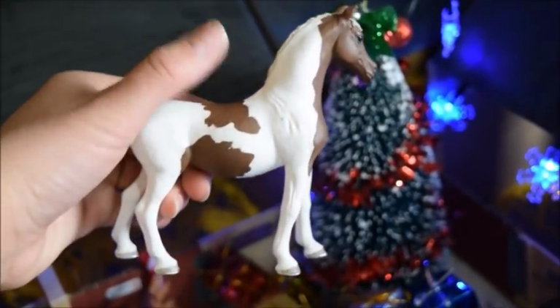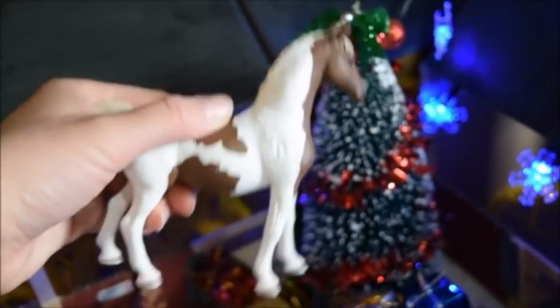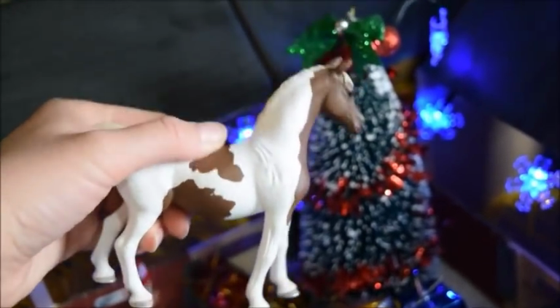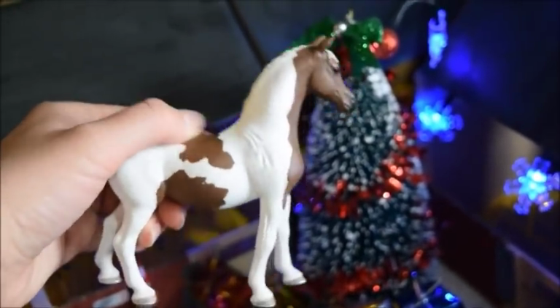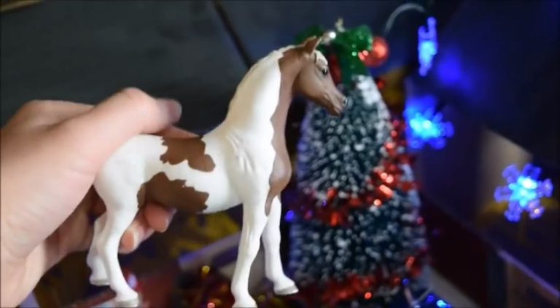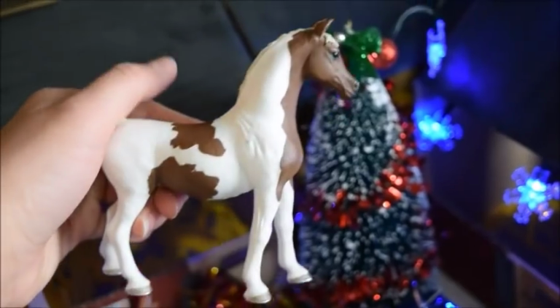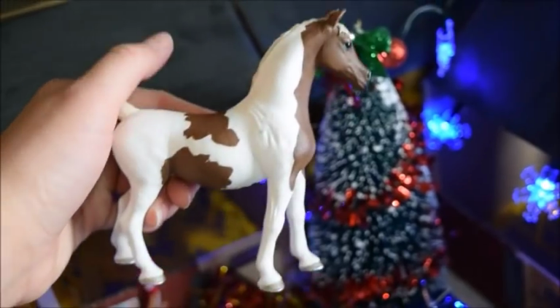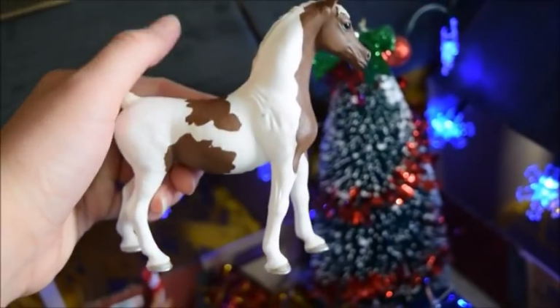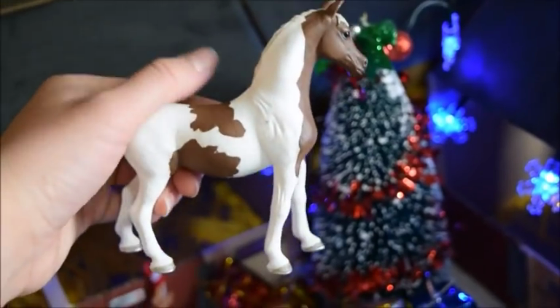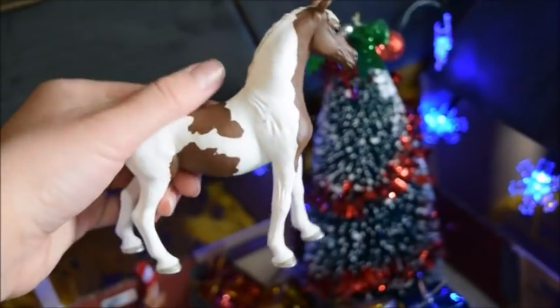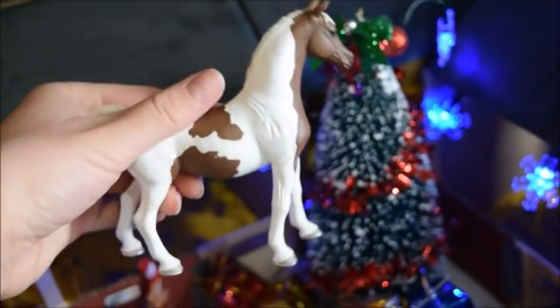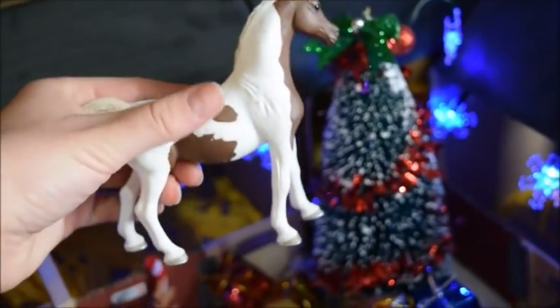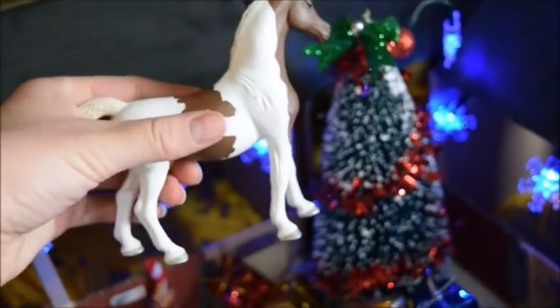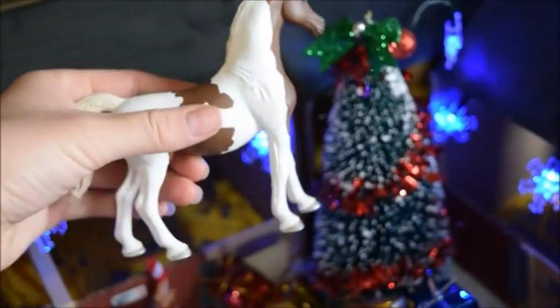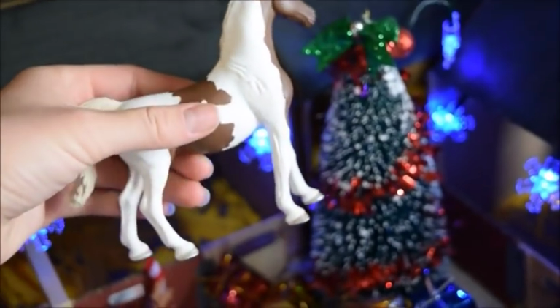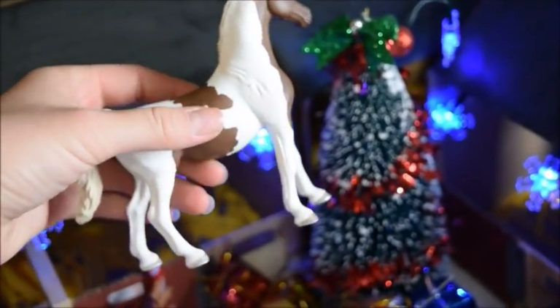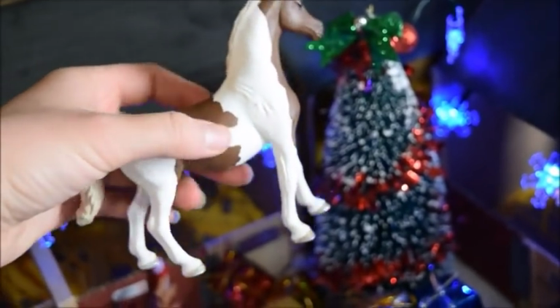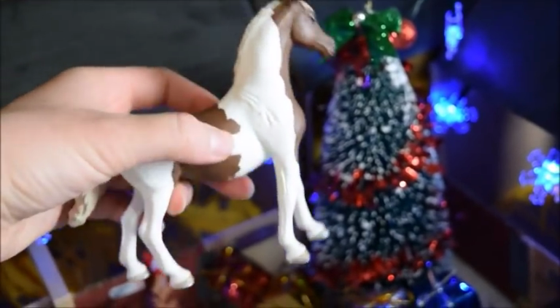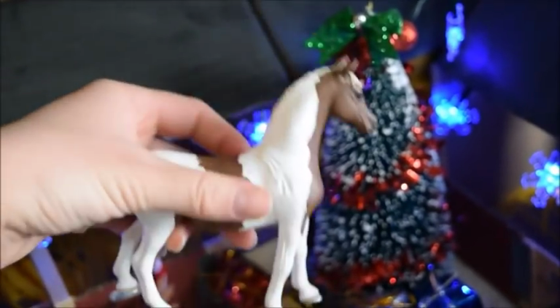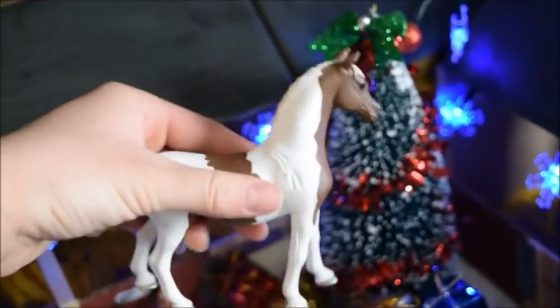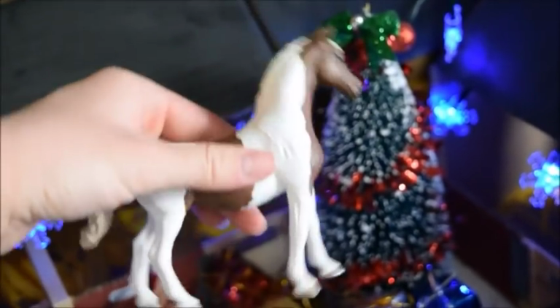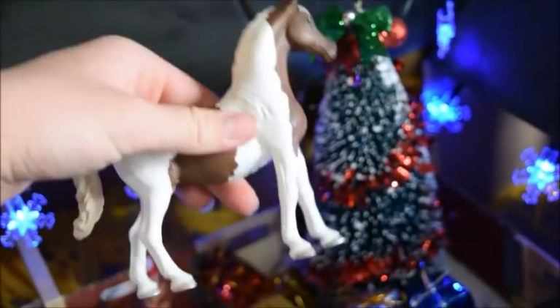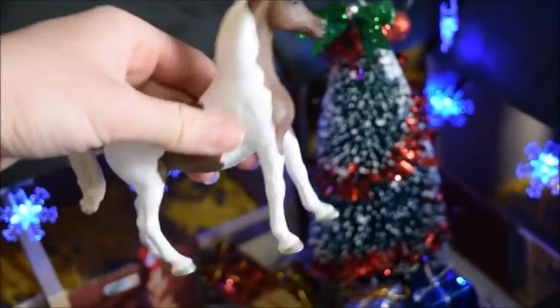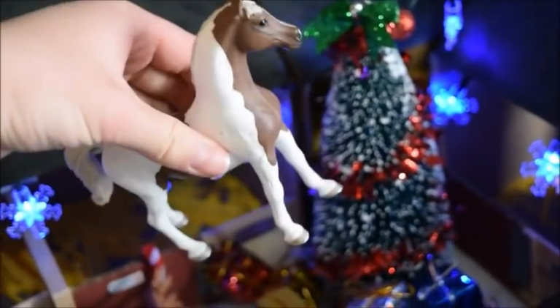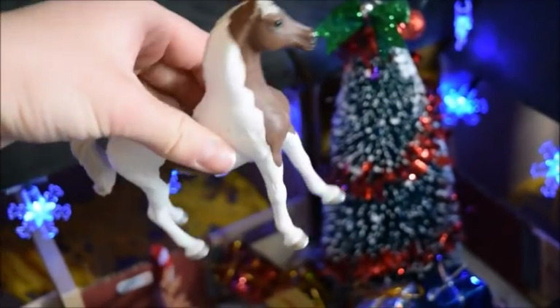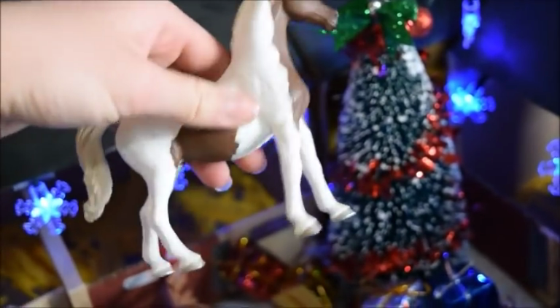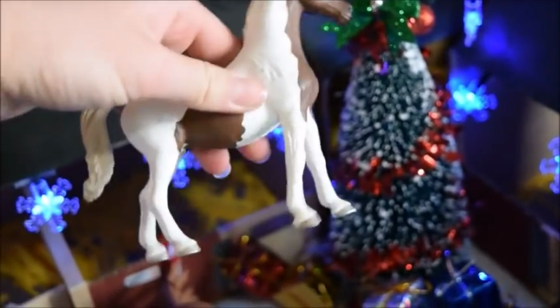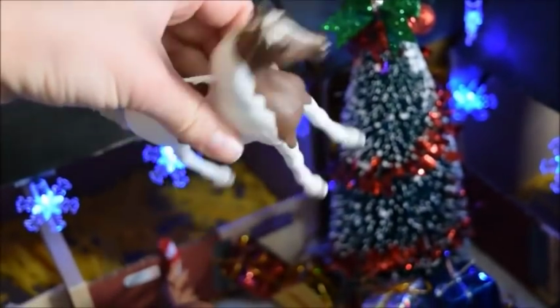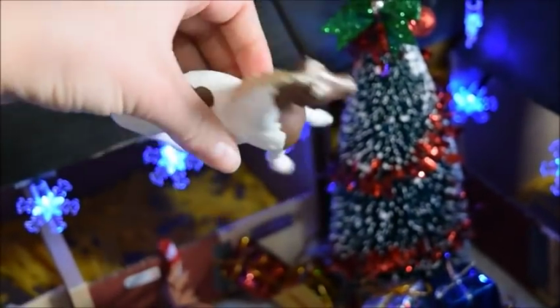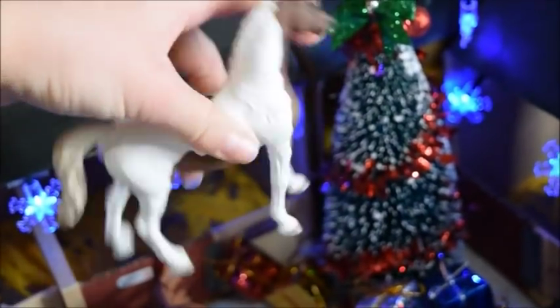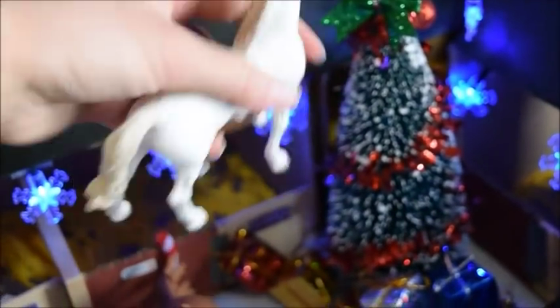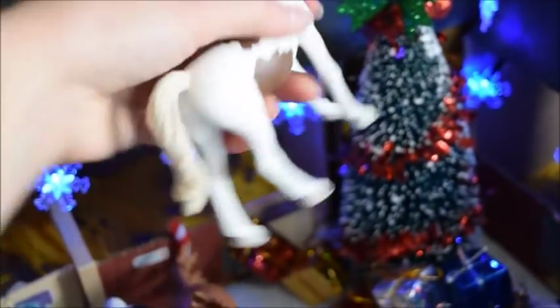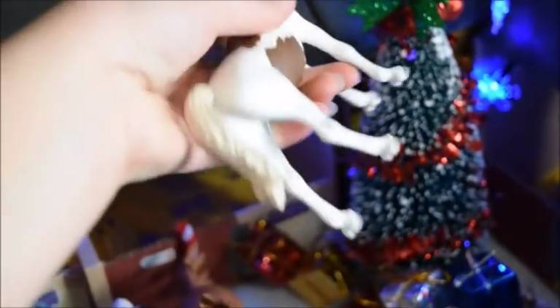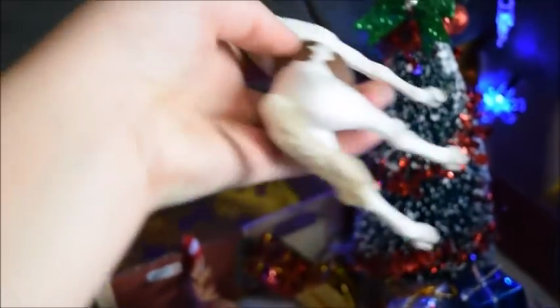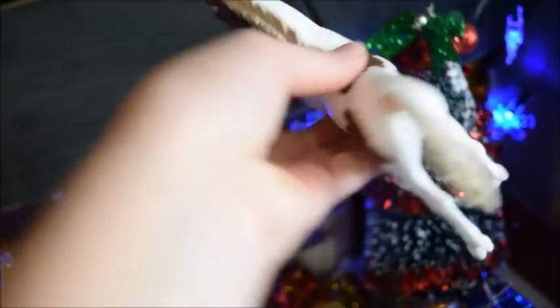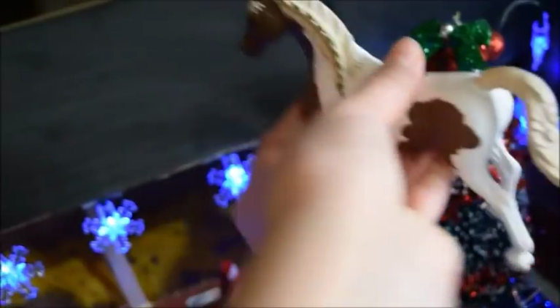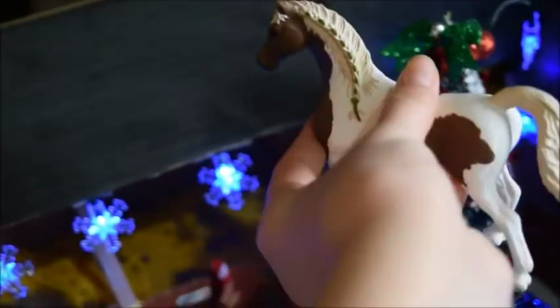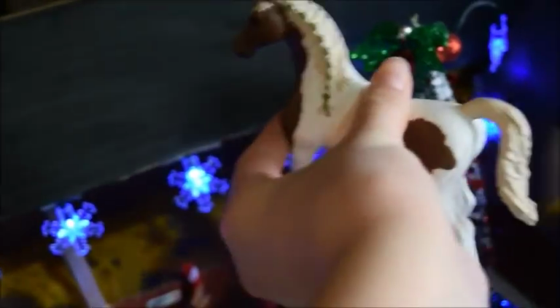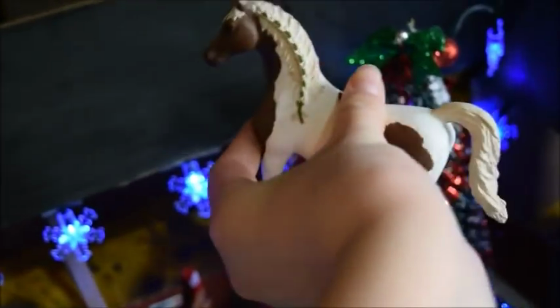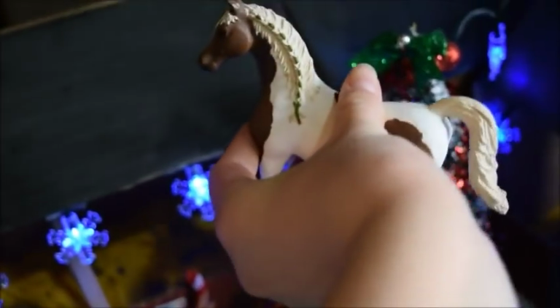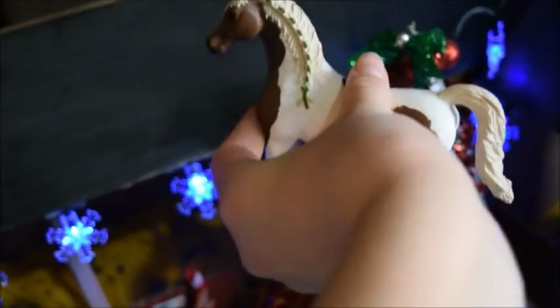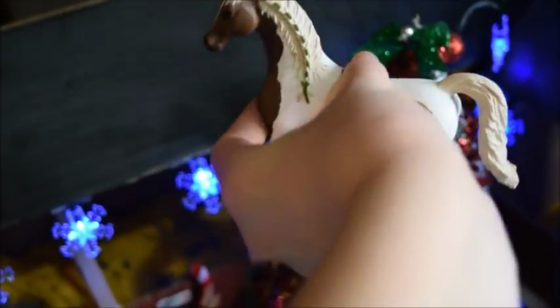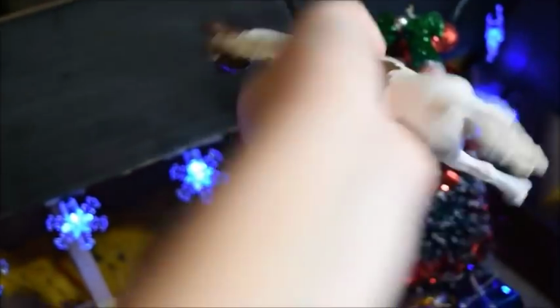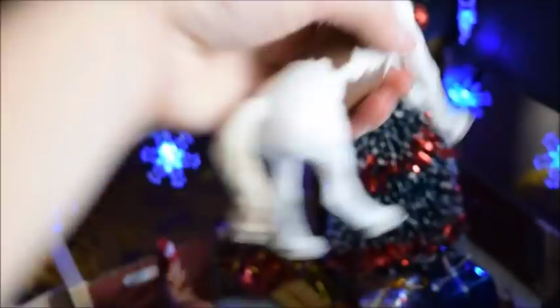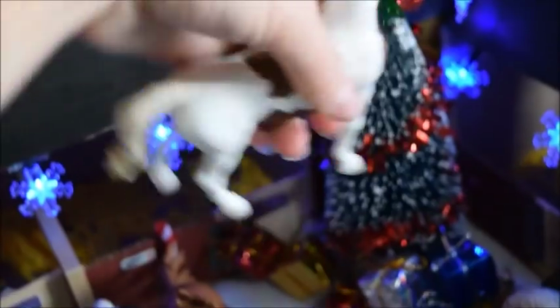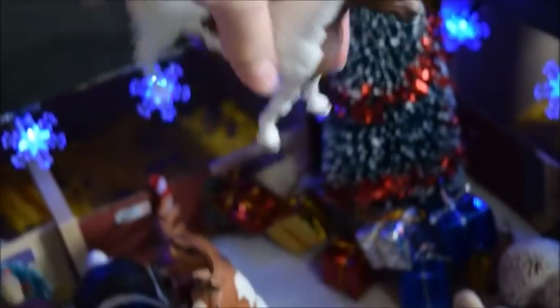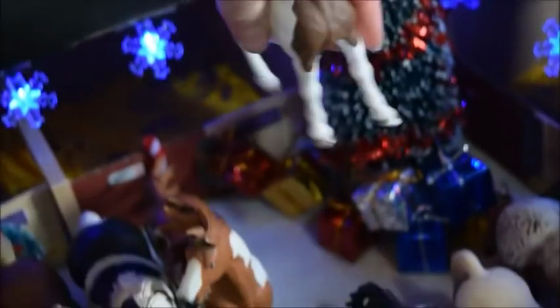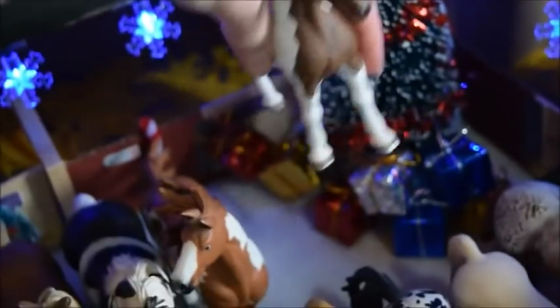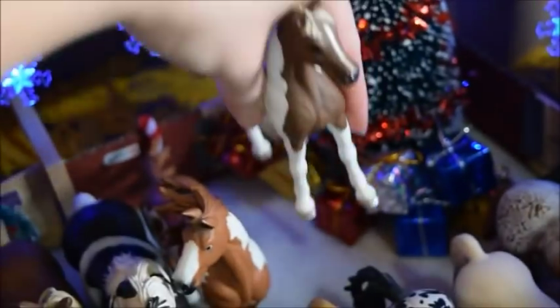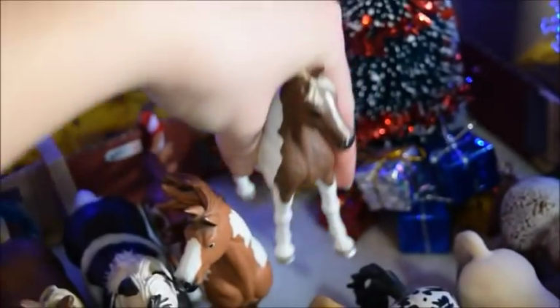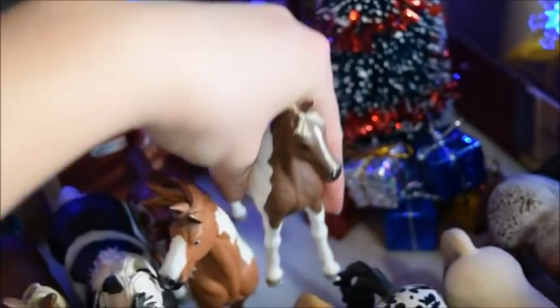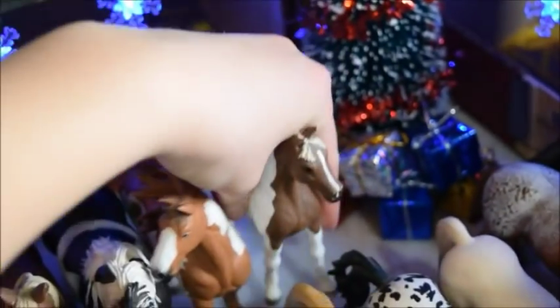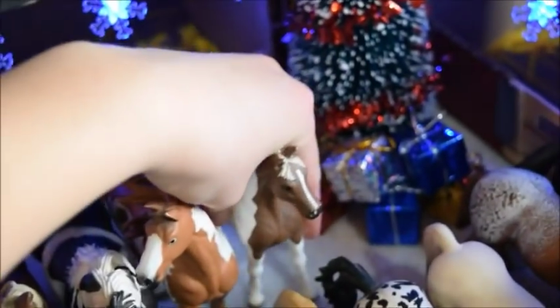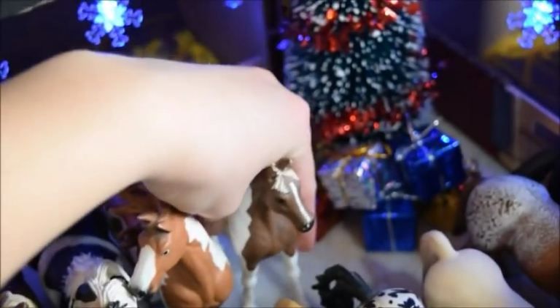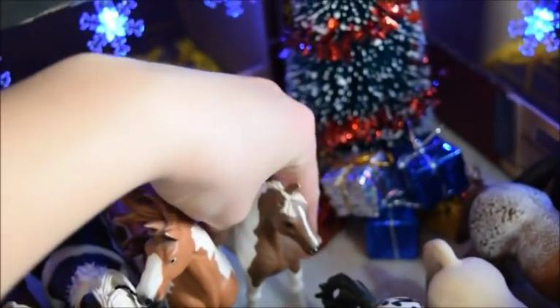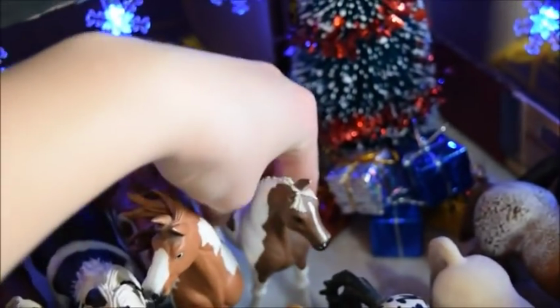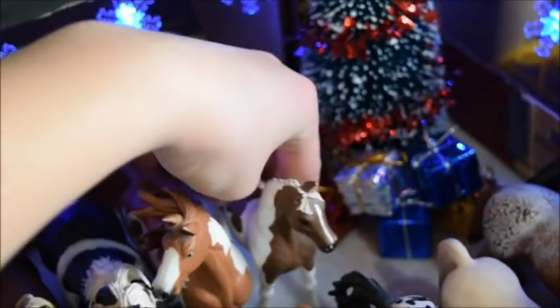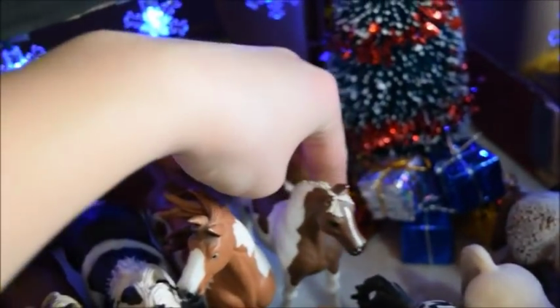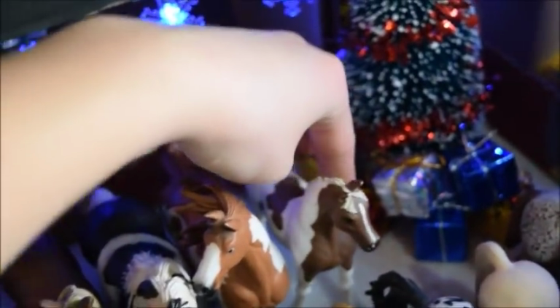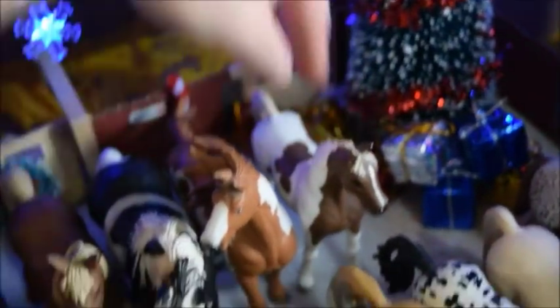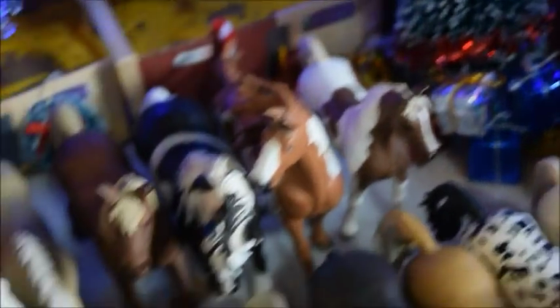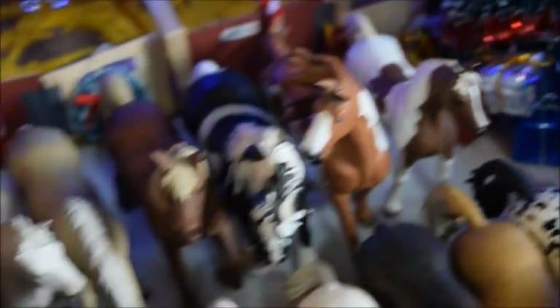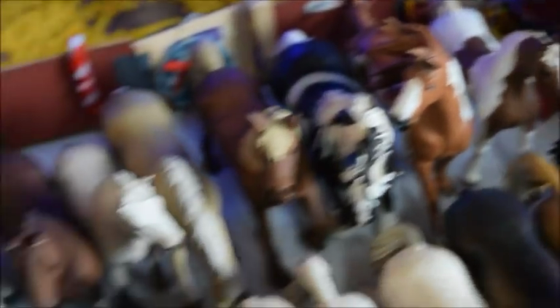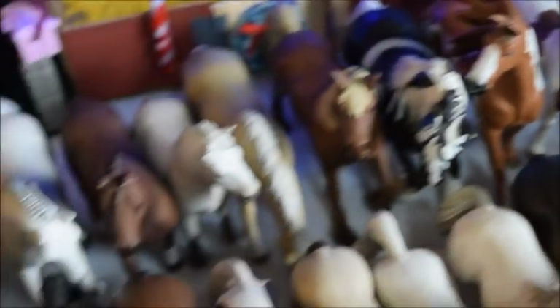Chica is kind of like an Arabian-Pinto cross, I think. She's very pretty and she has green braids. So that's Chica.